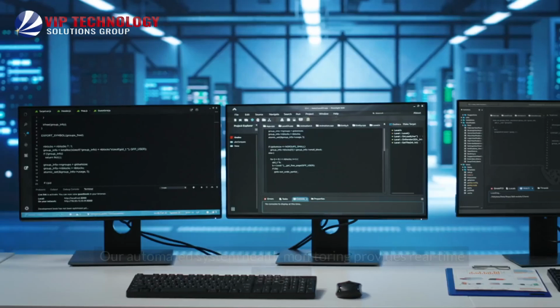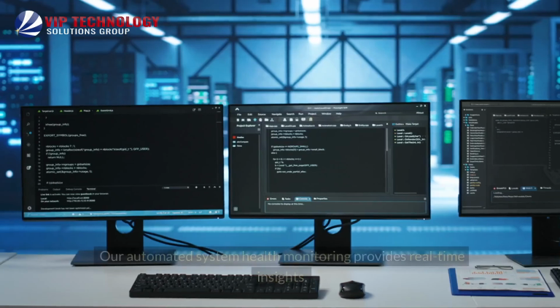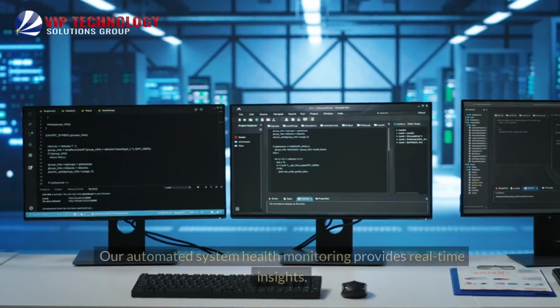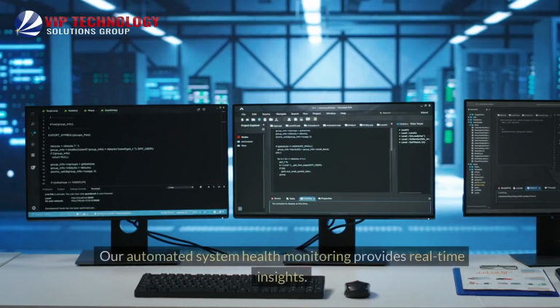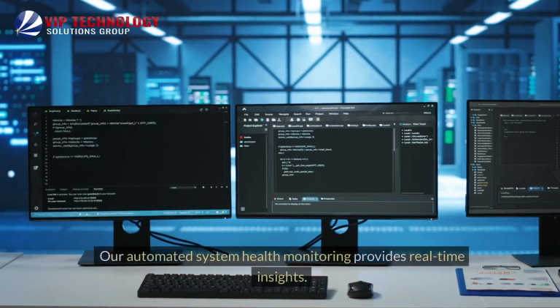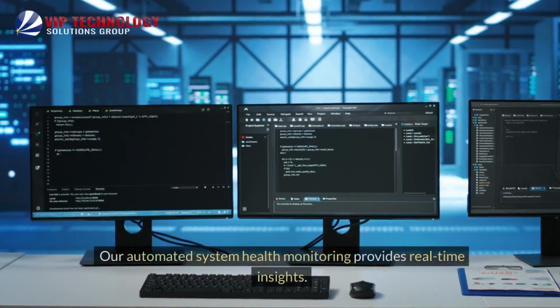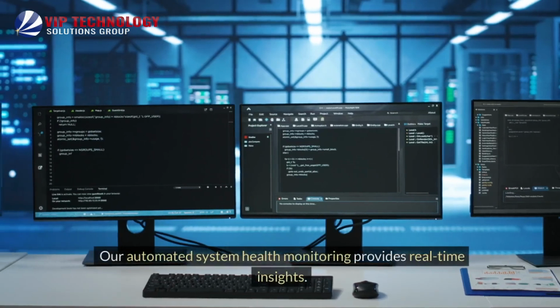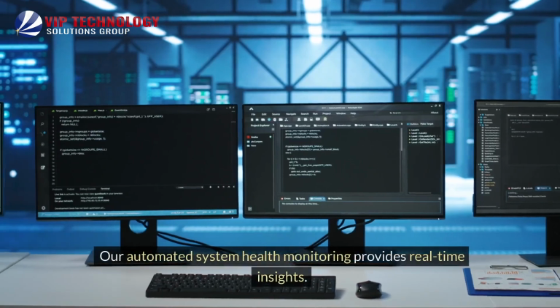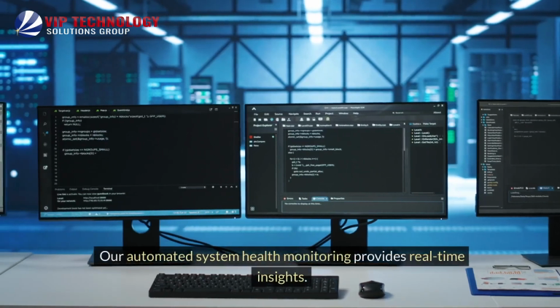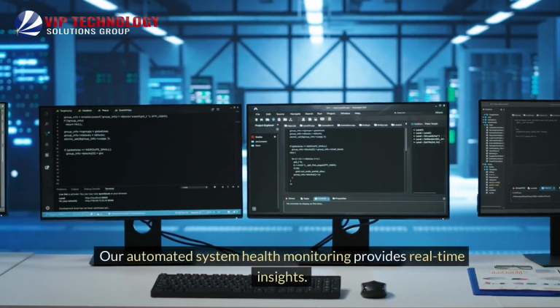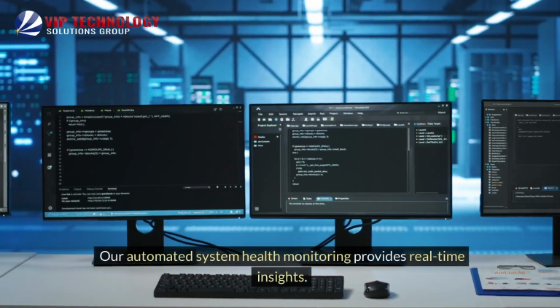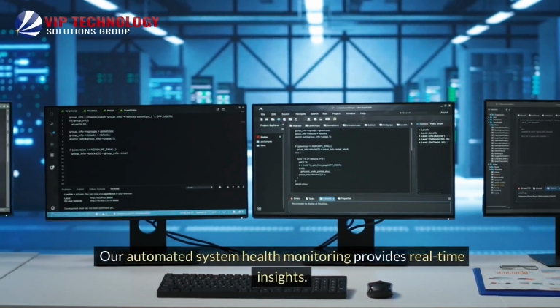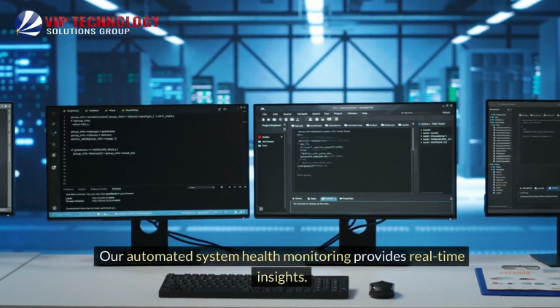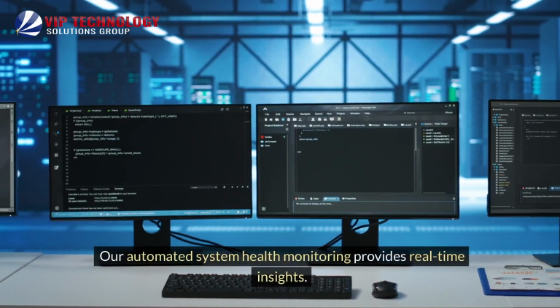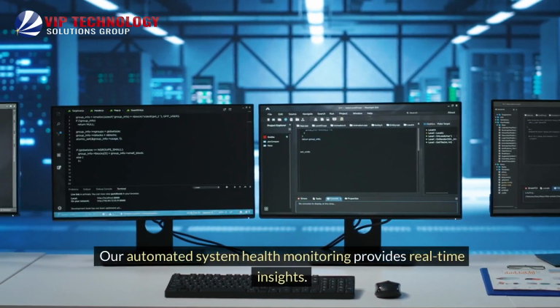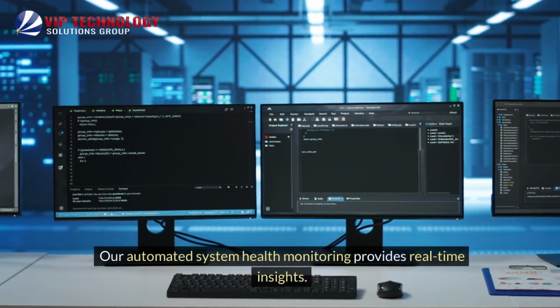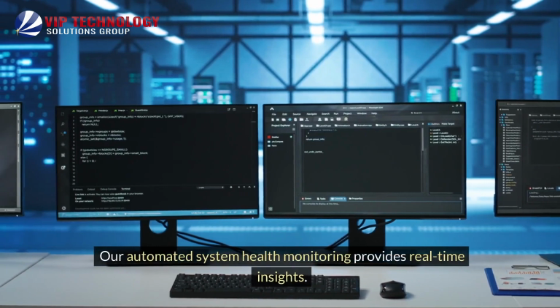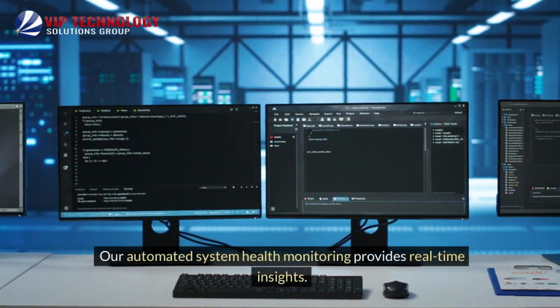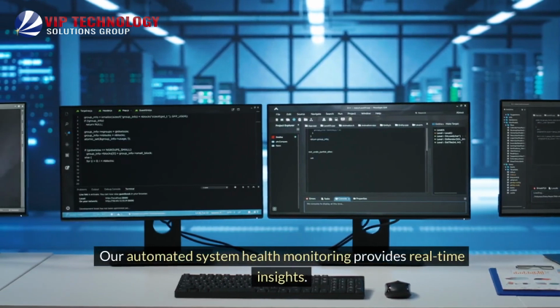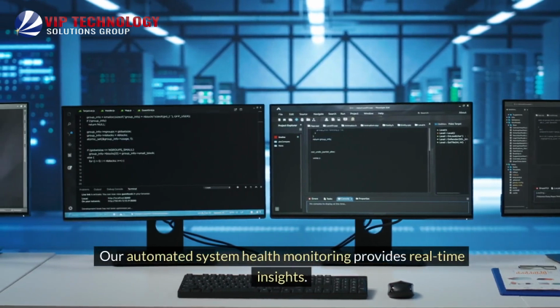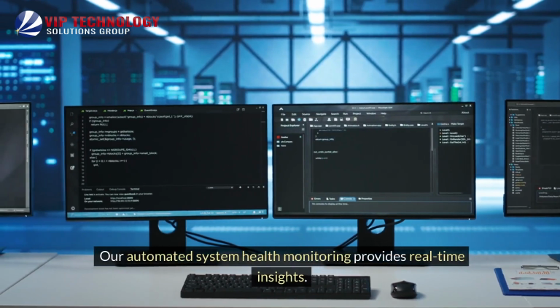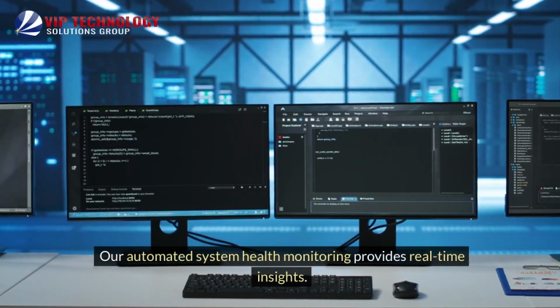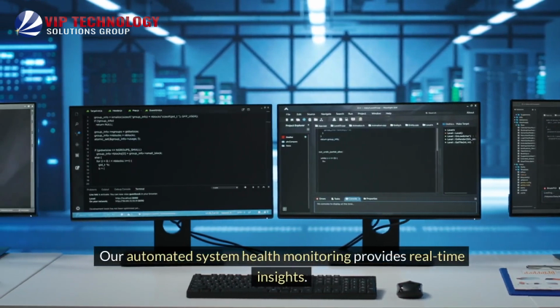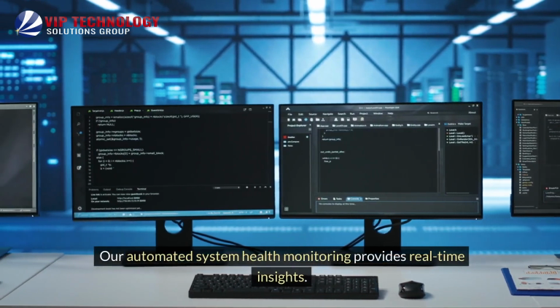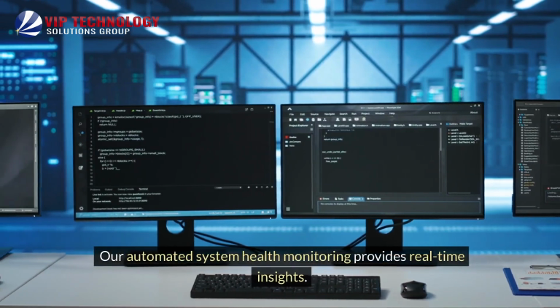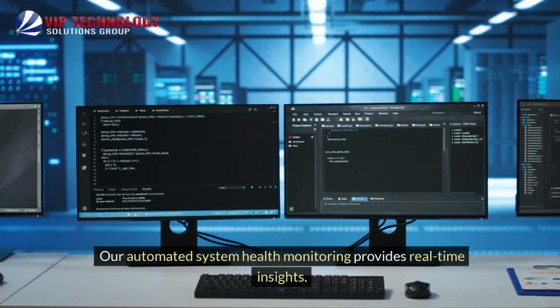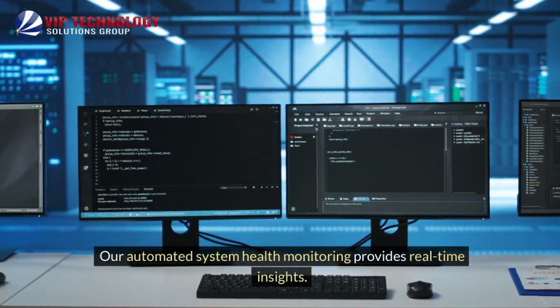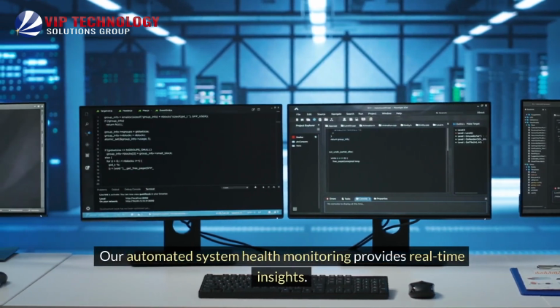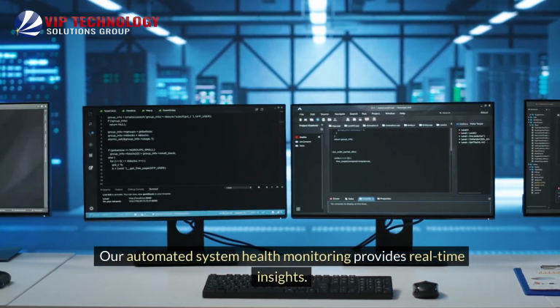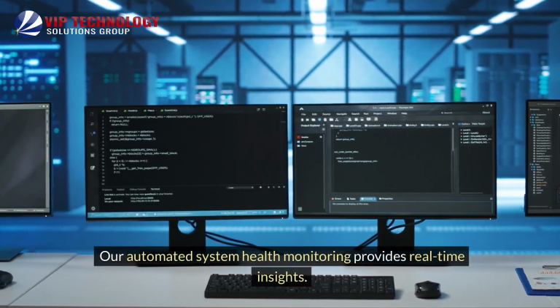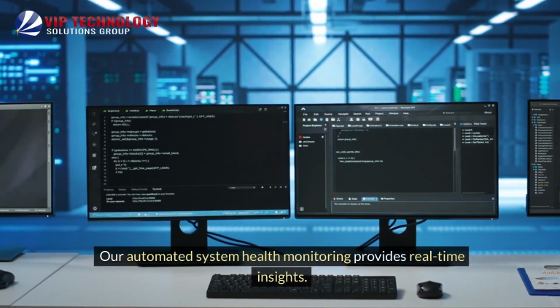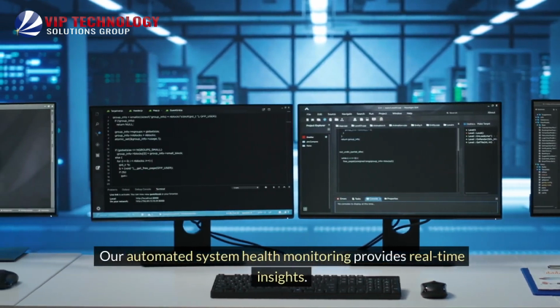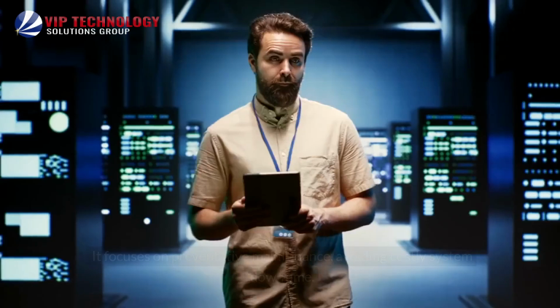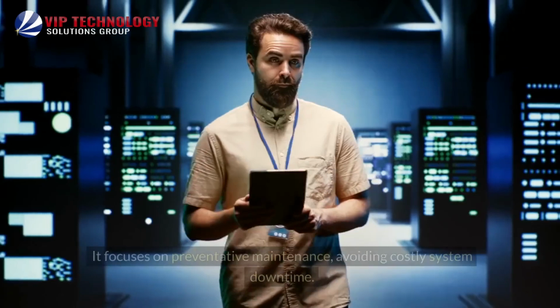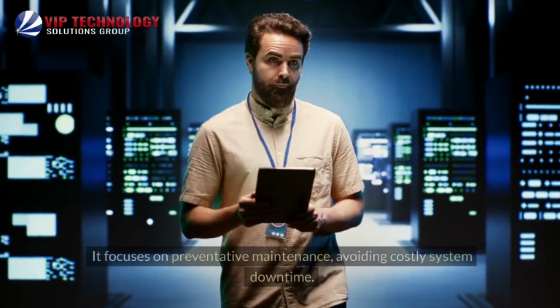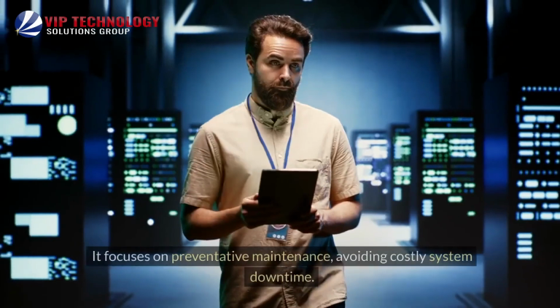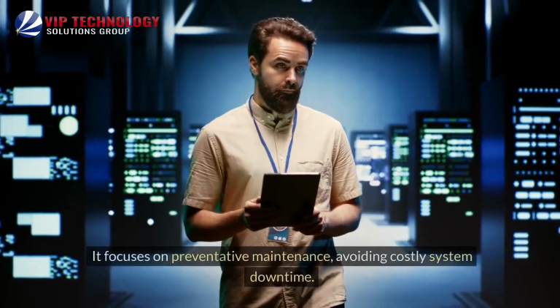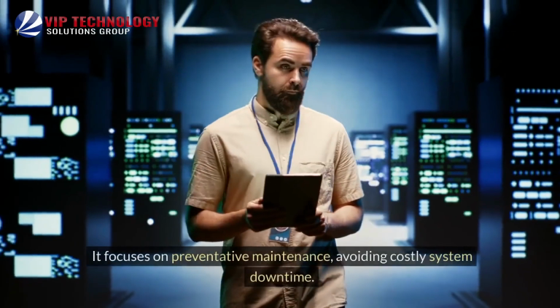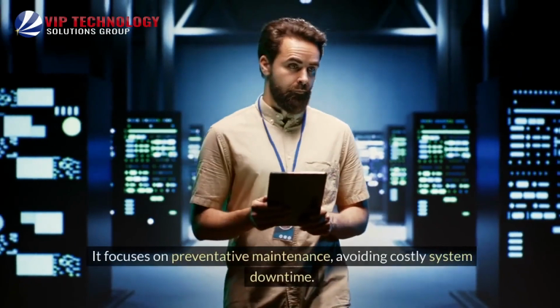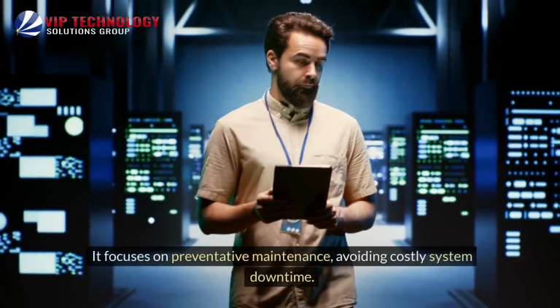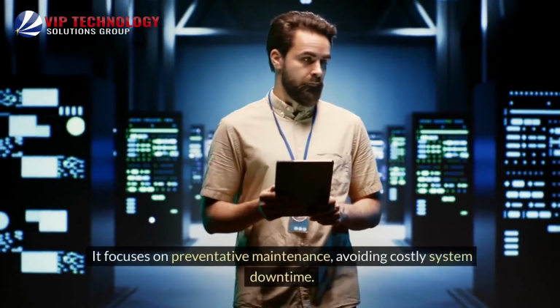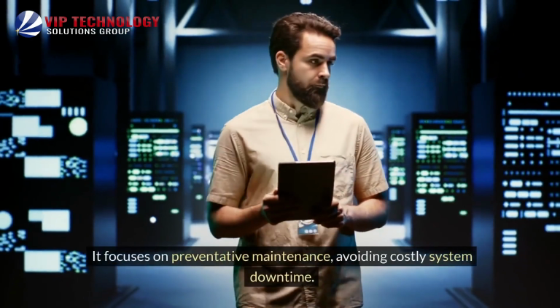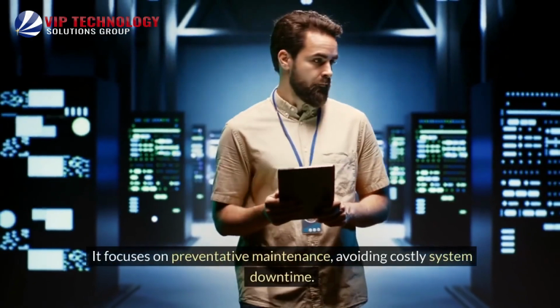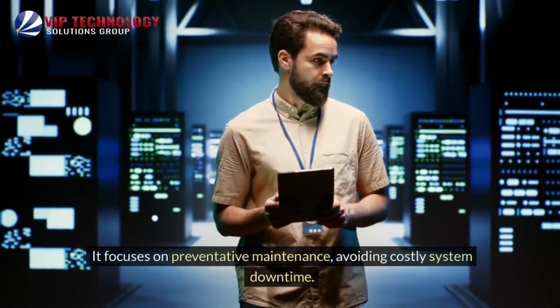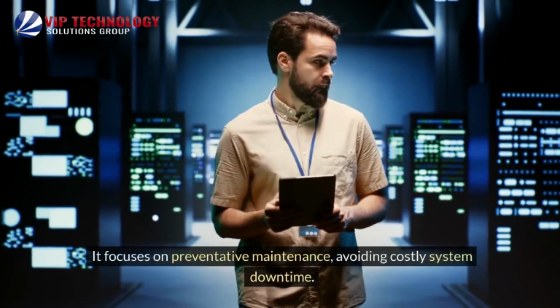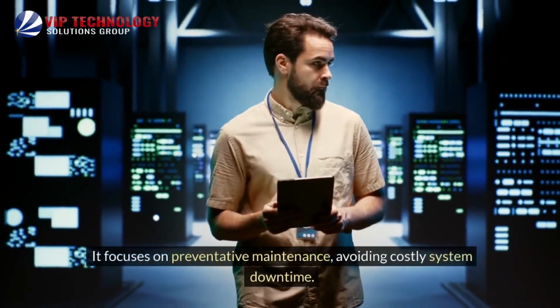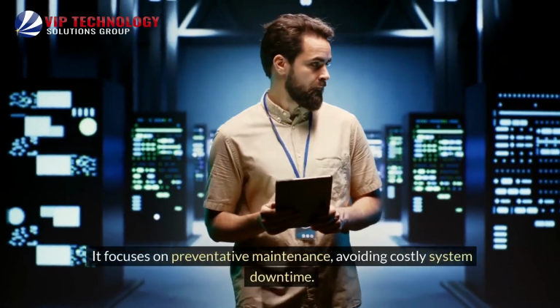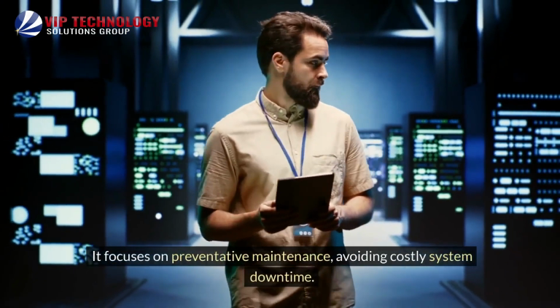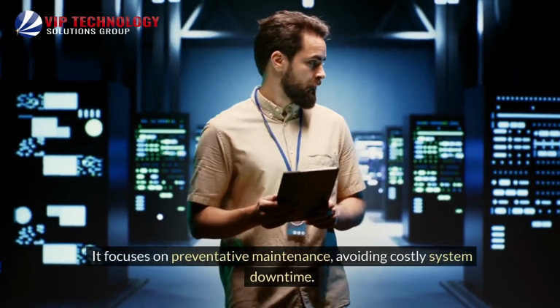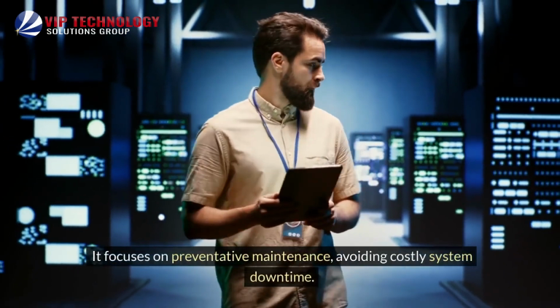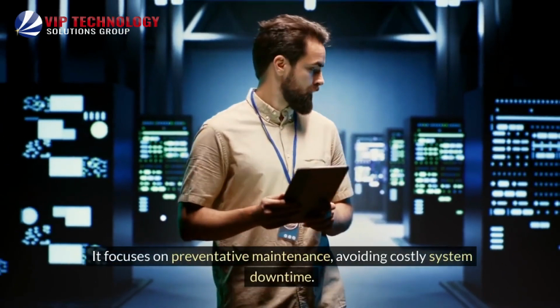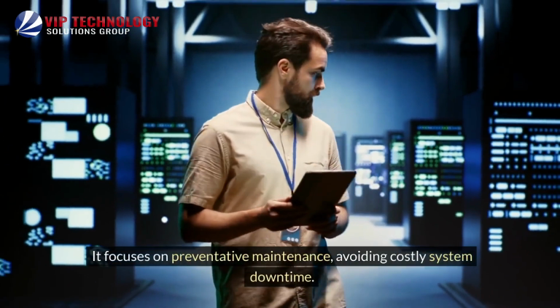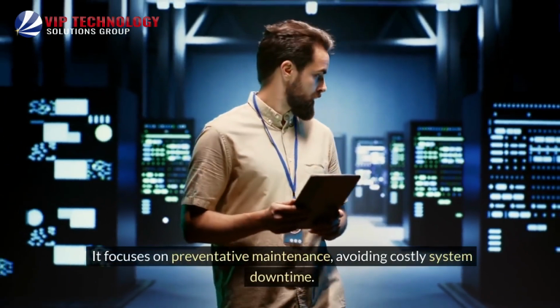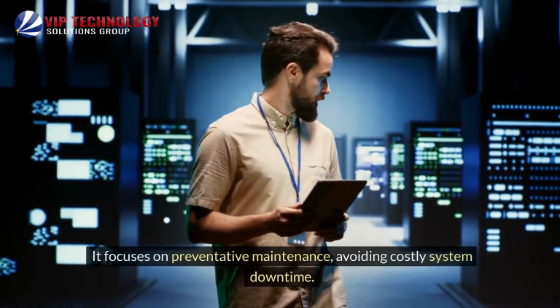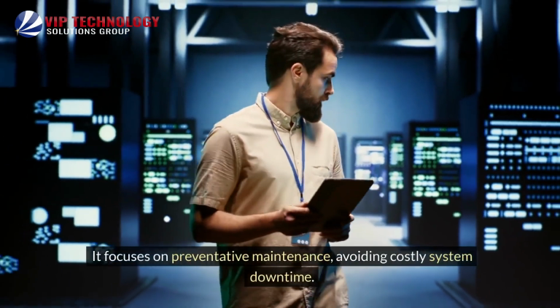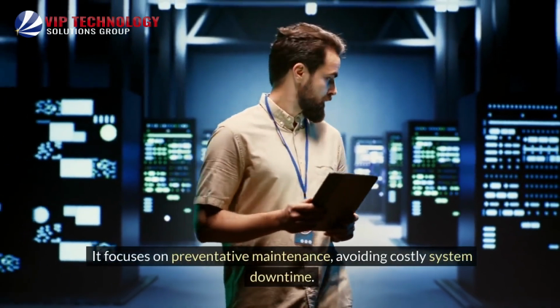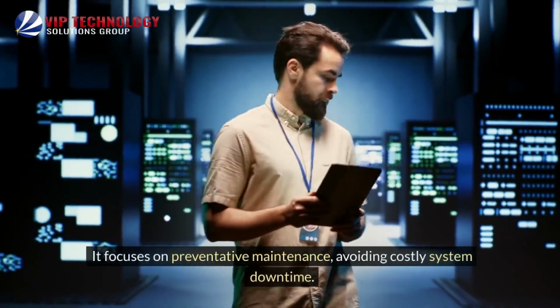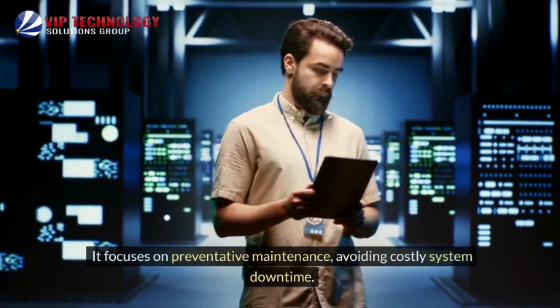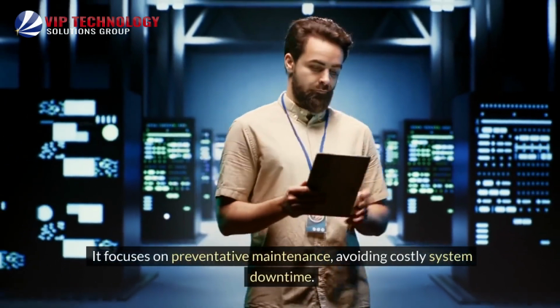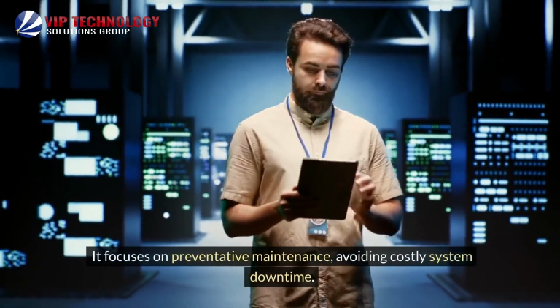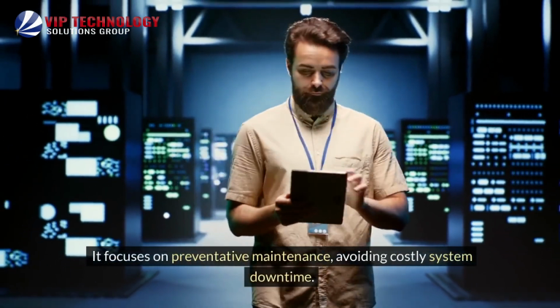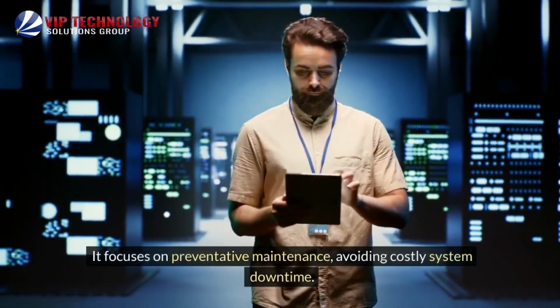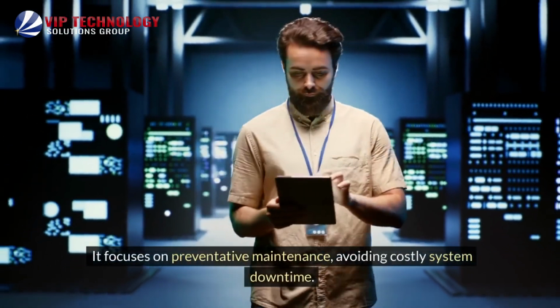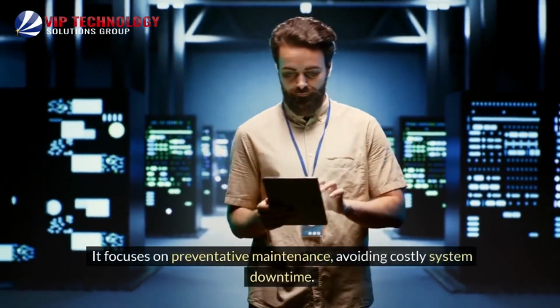Our automated system health monitoring provides real-time insights. It focuses on preventative maintenance, avoiding costly system downtime.